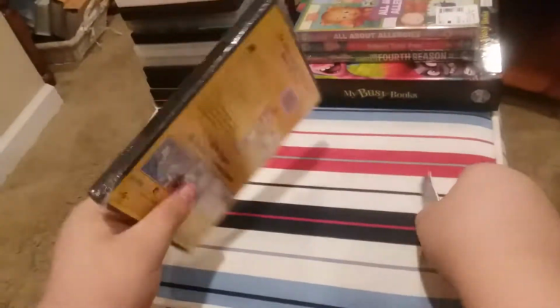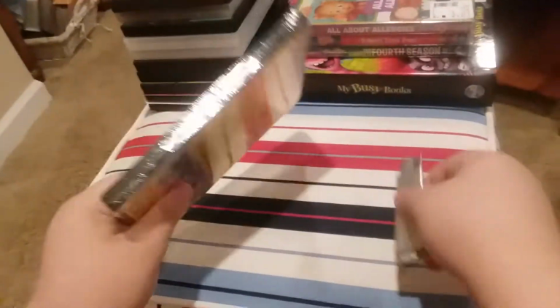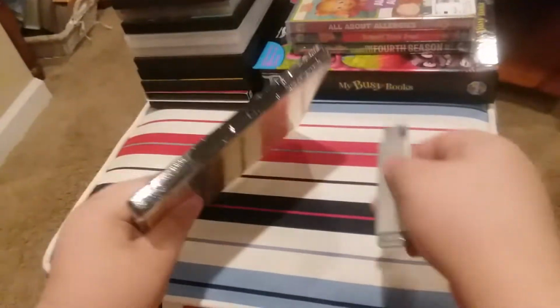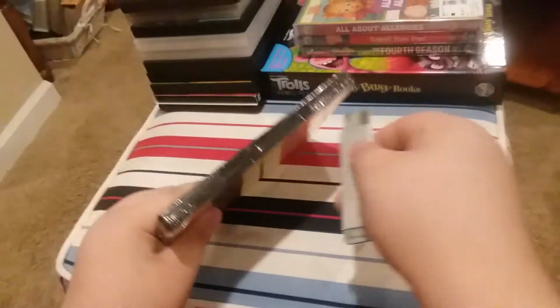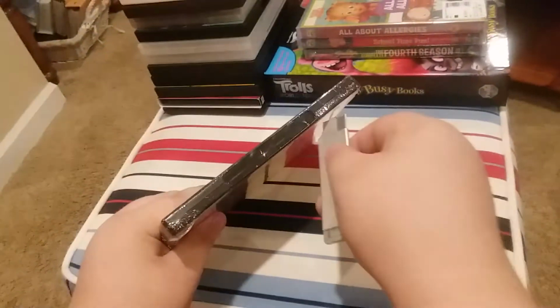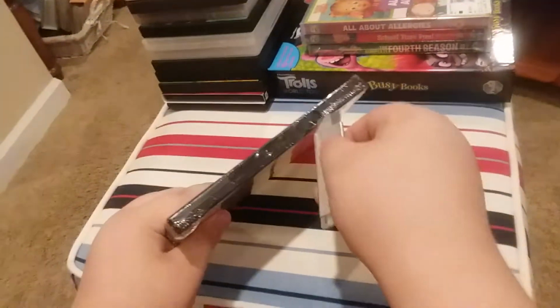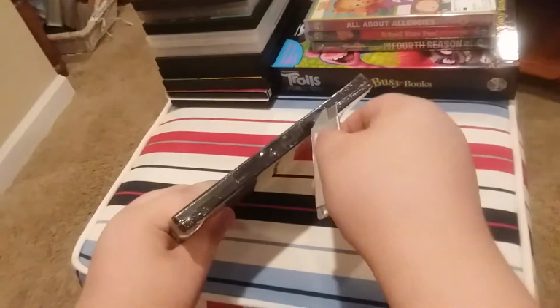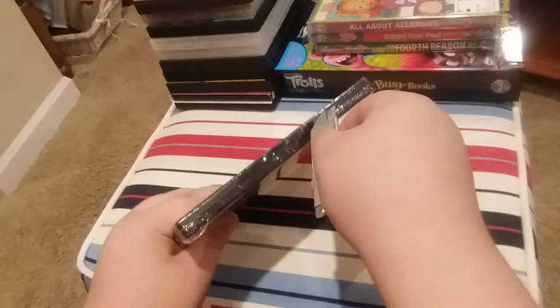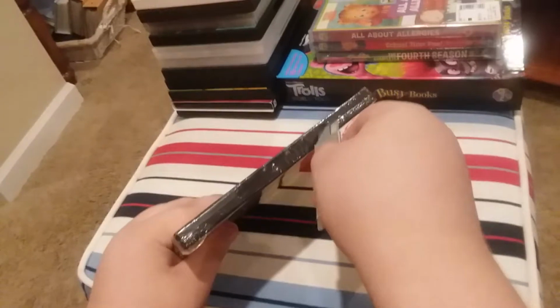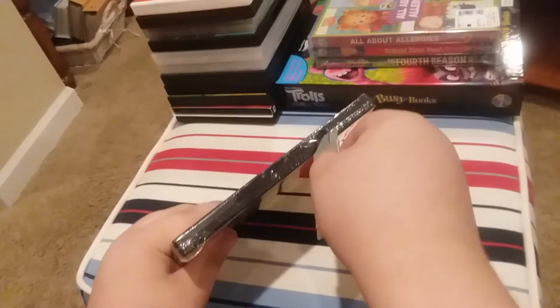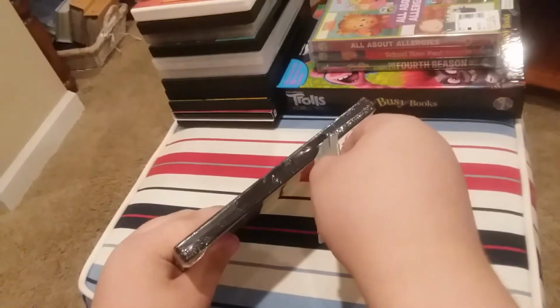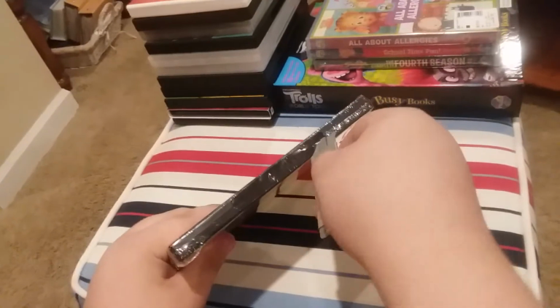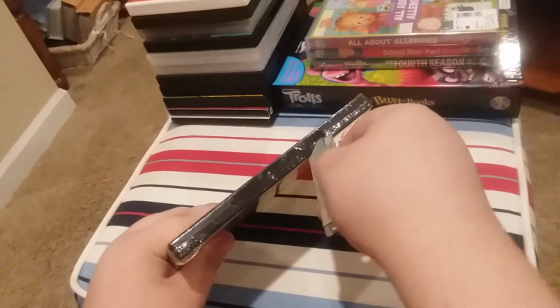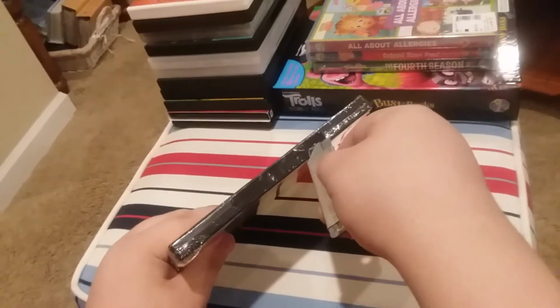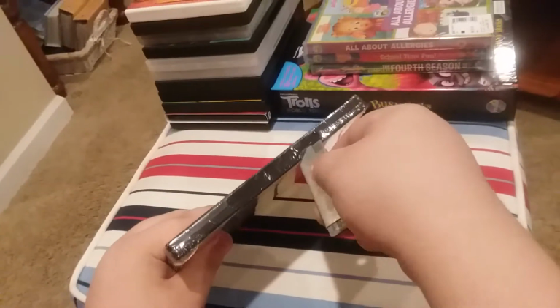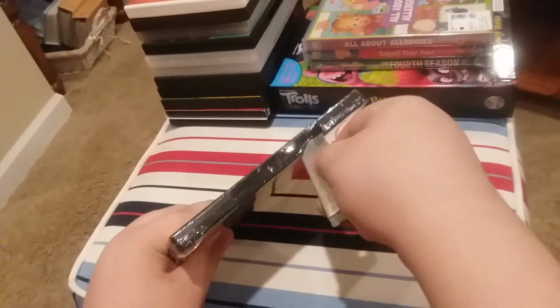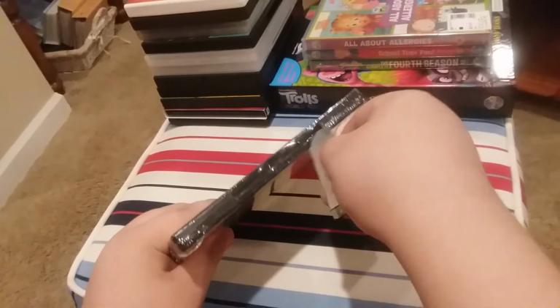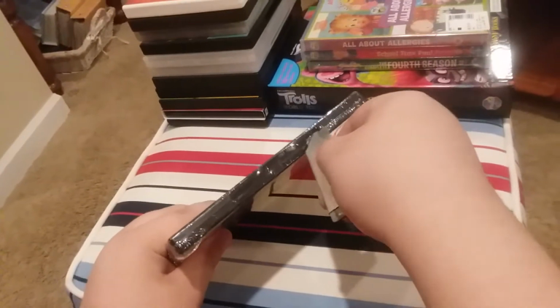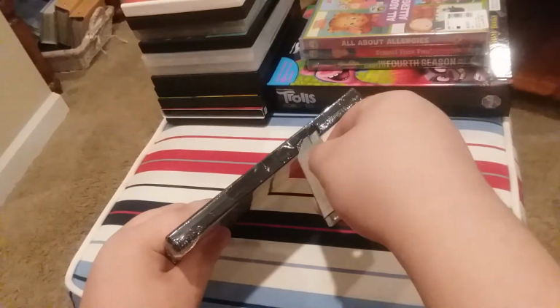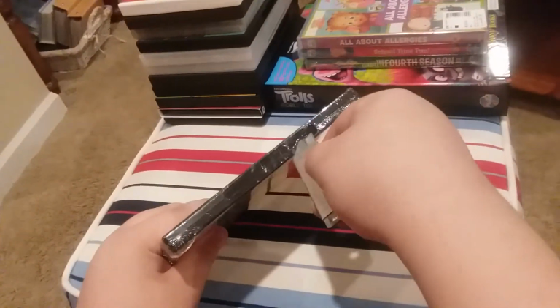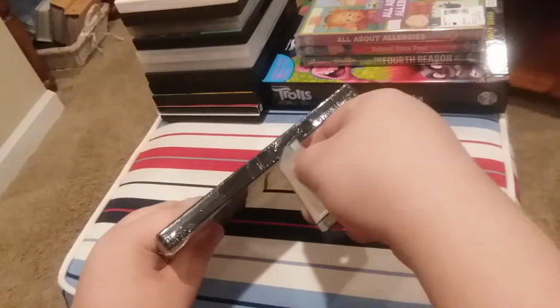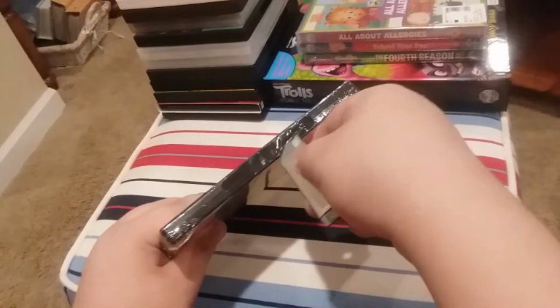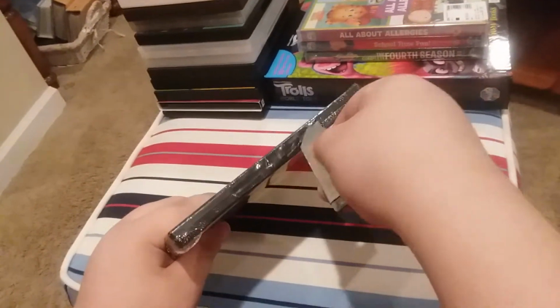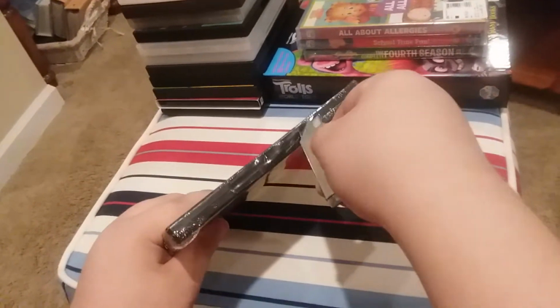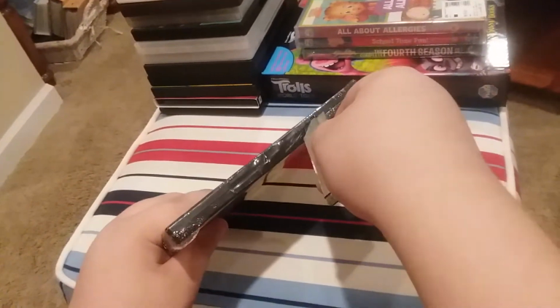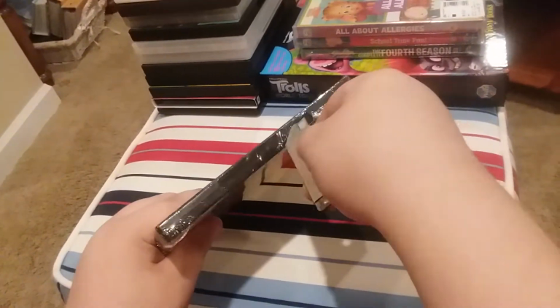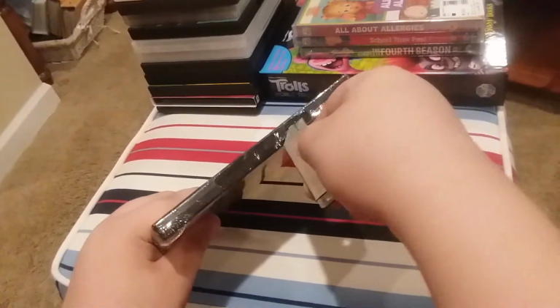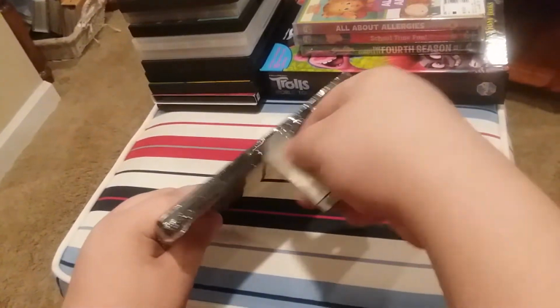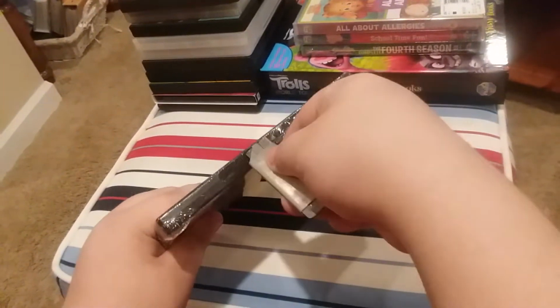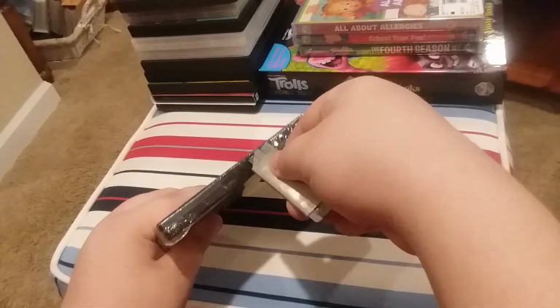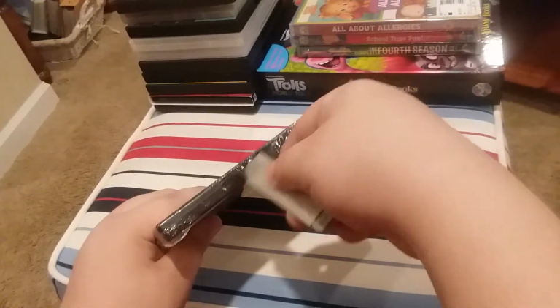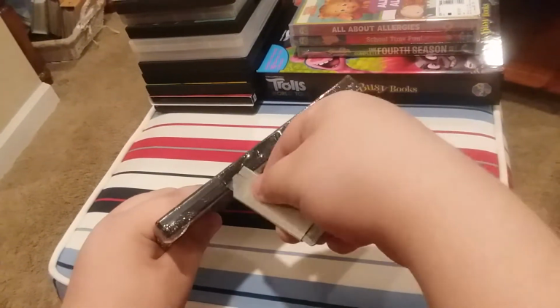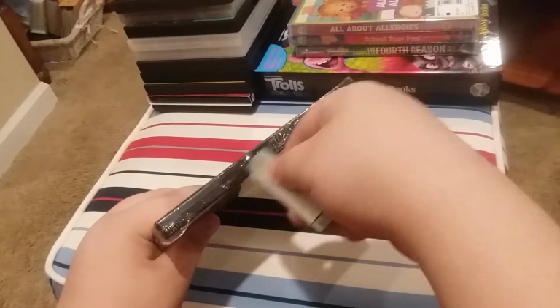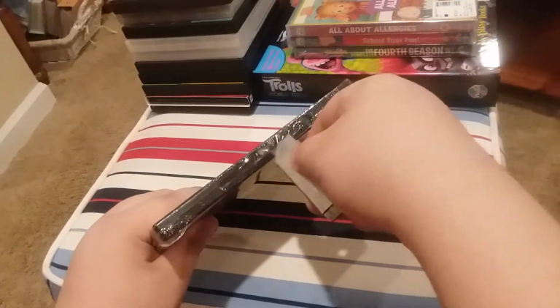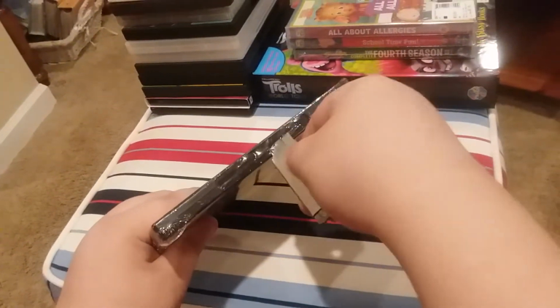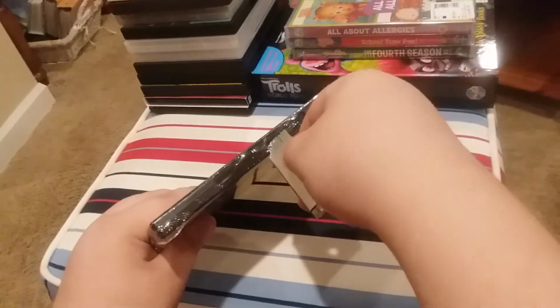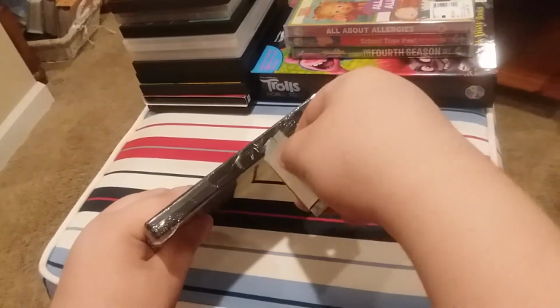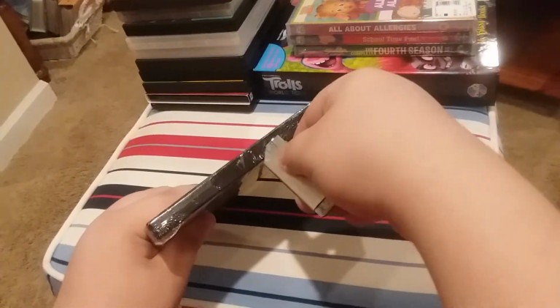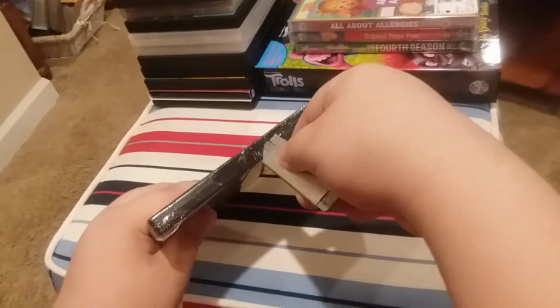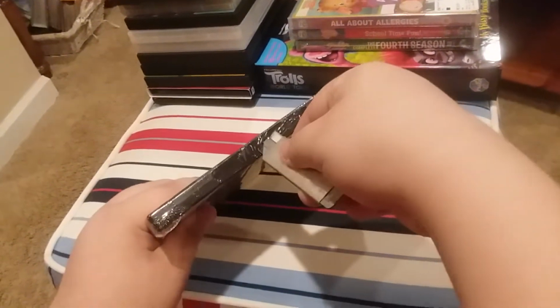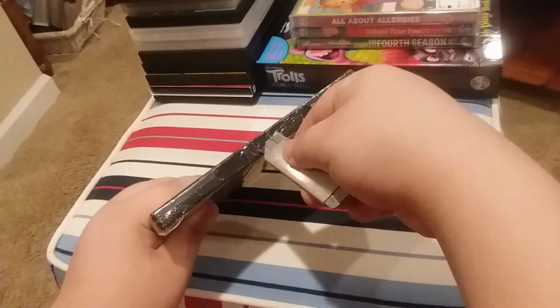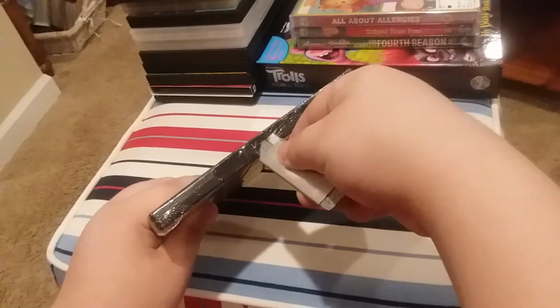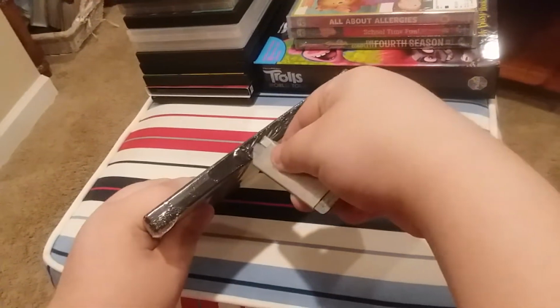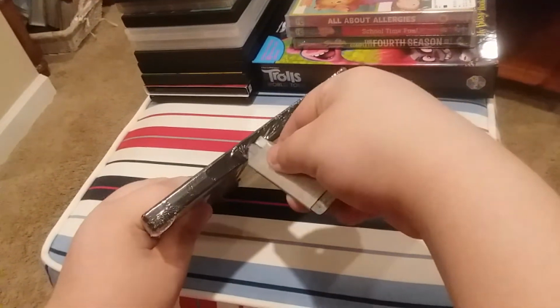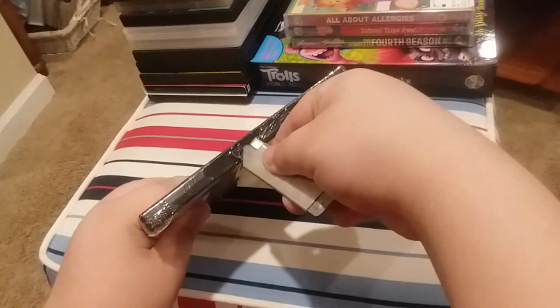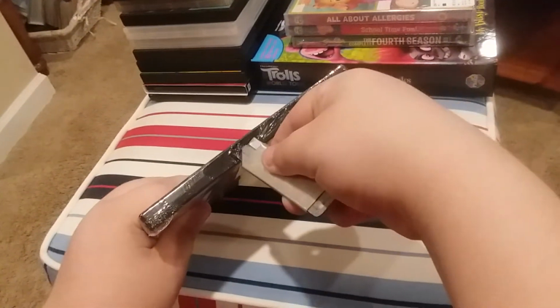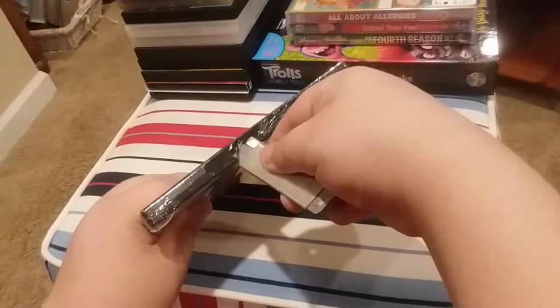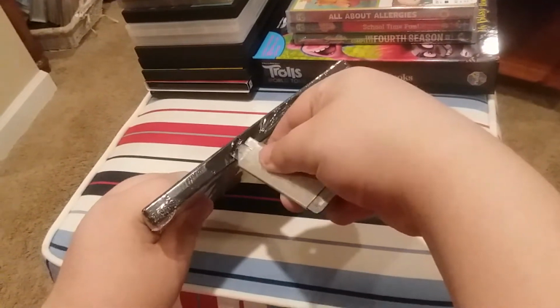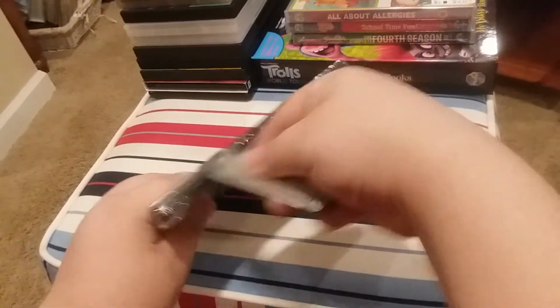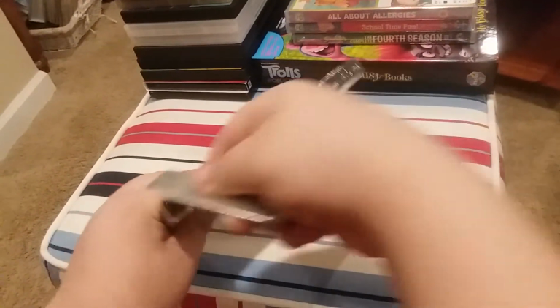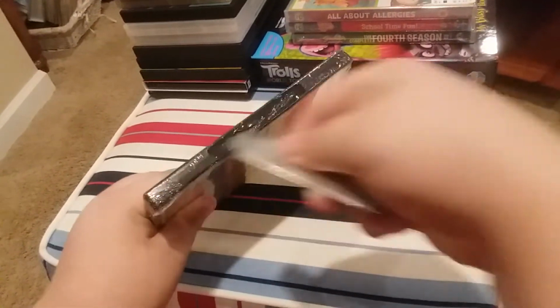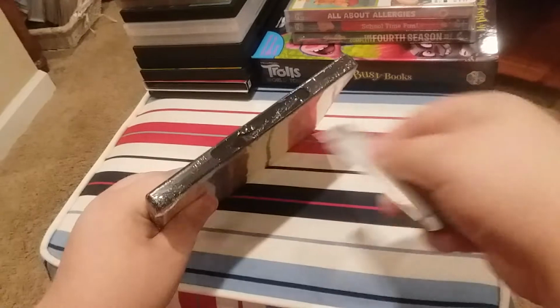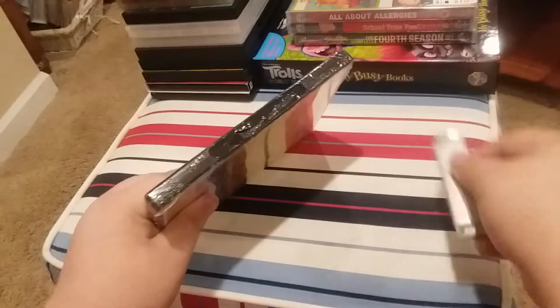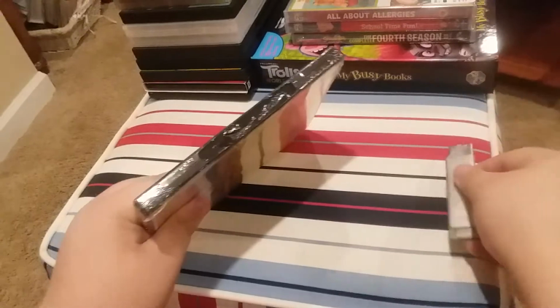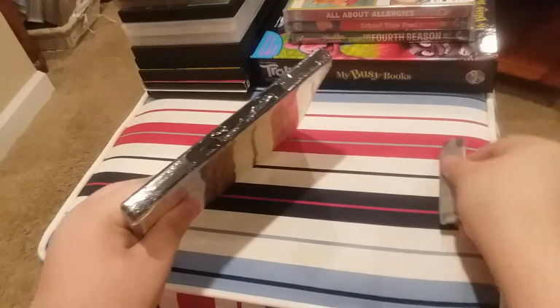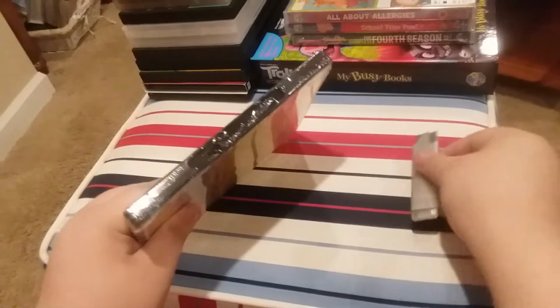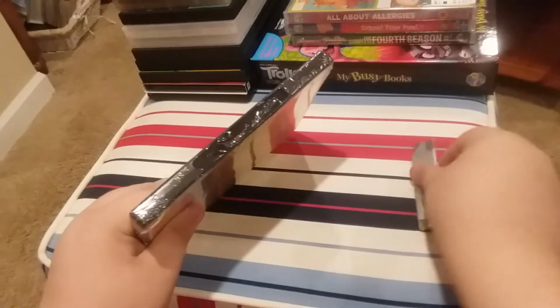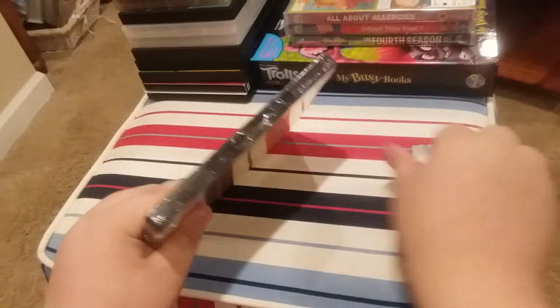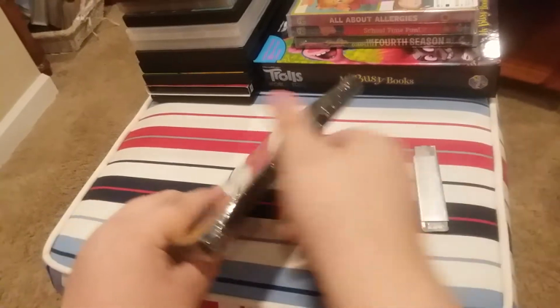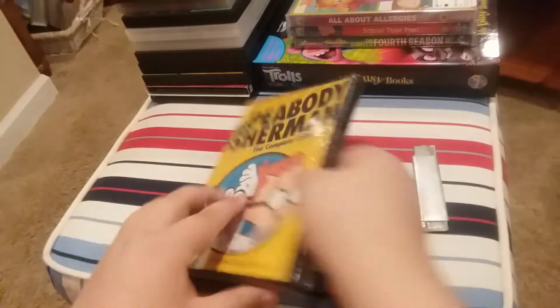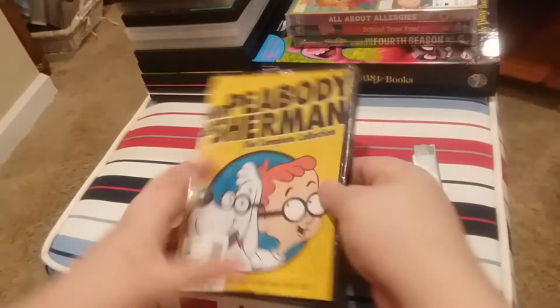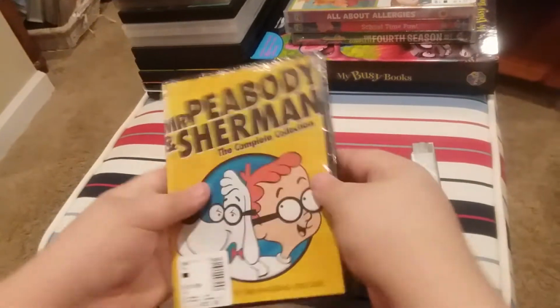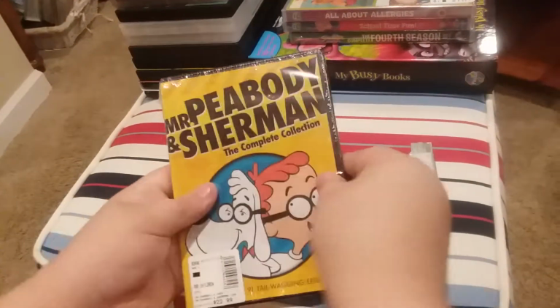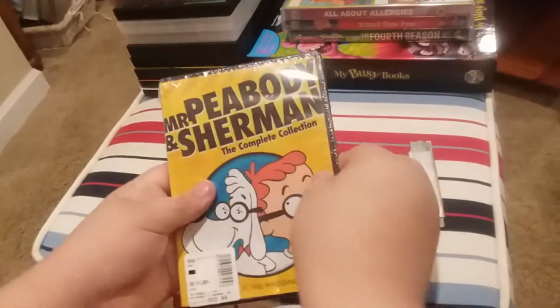This is a DVD. Now we're going to open it.